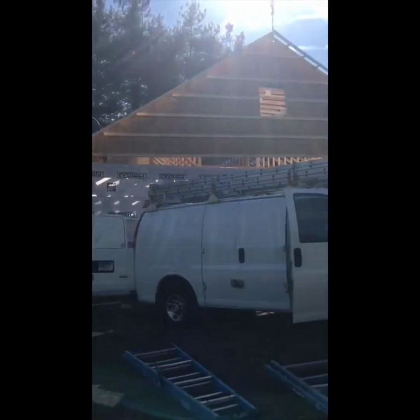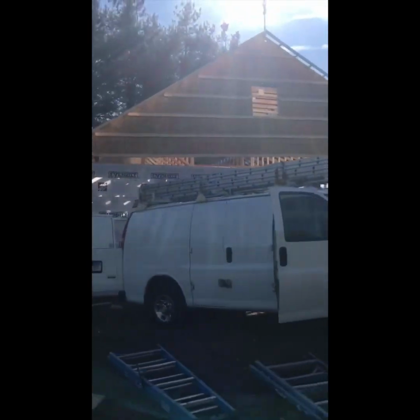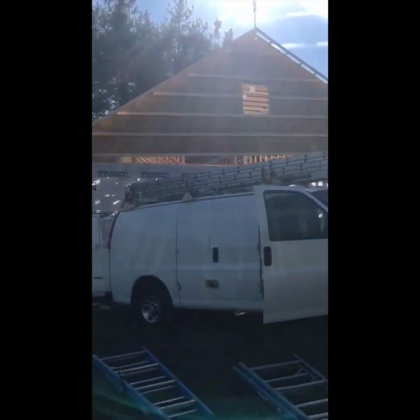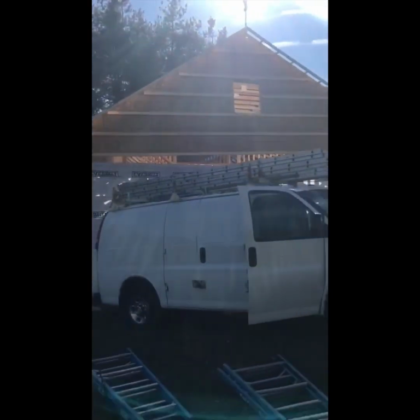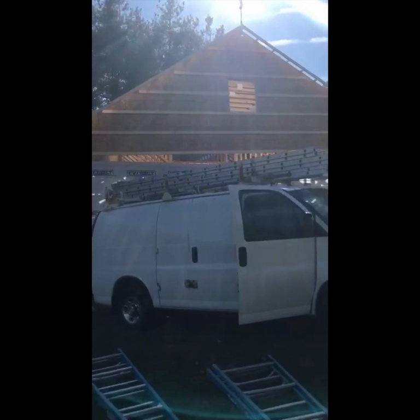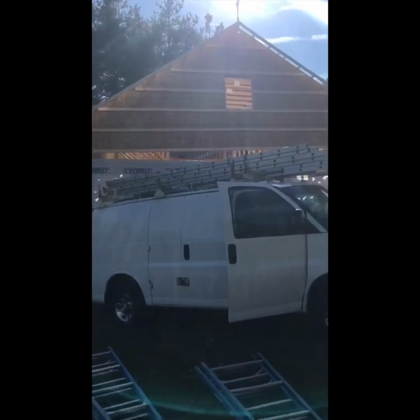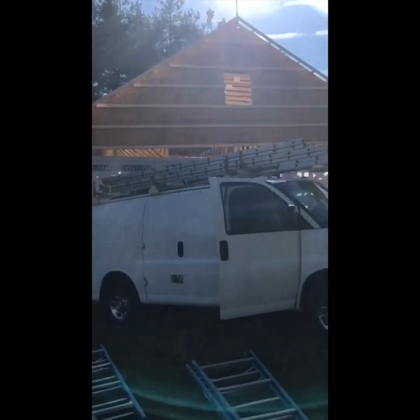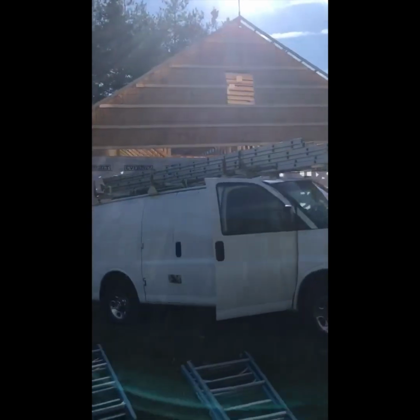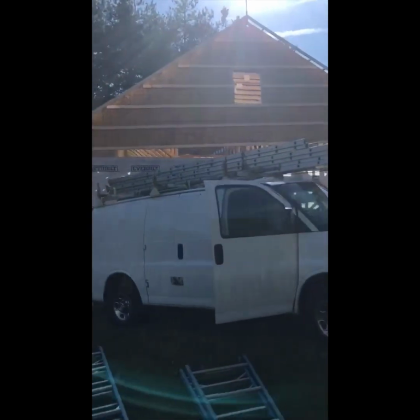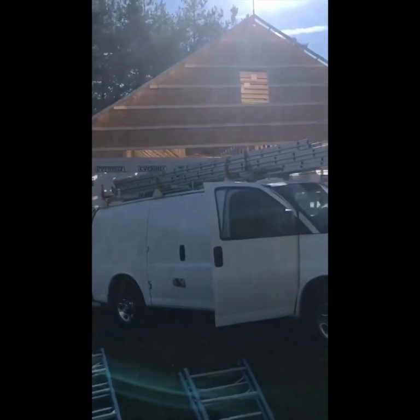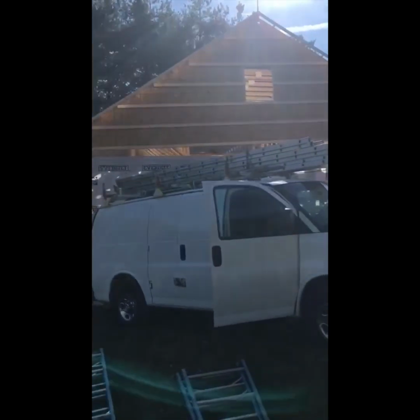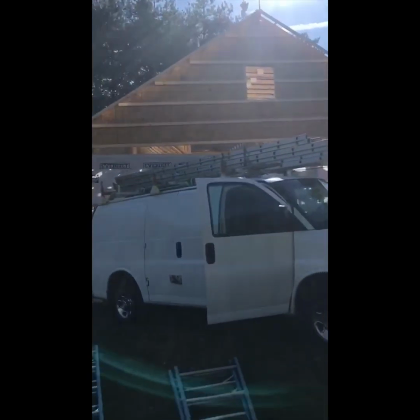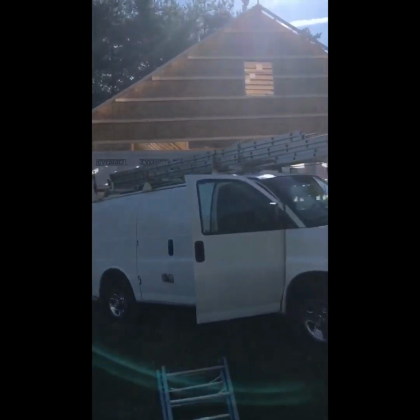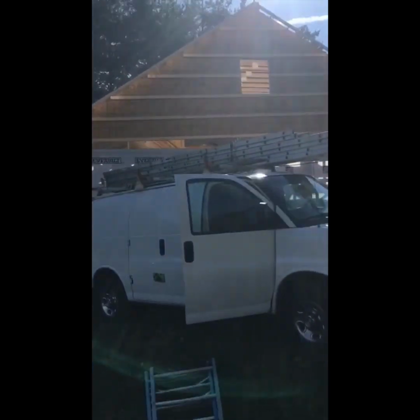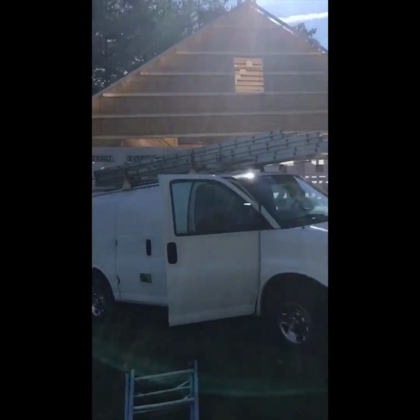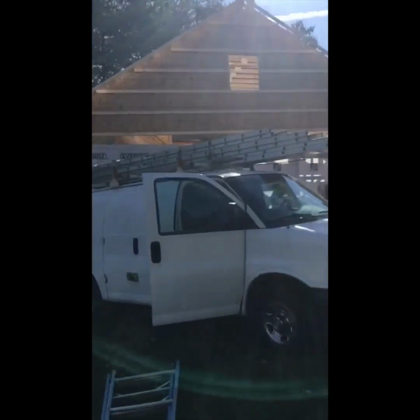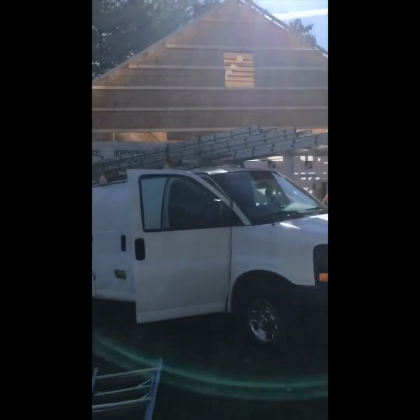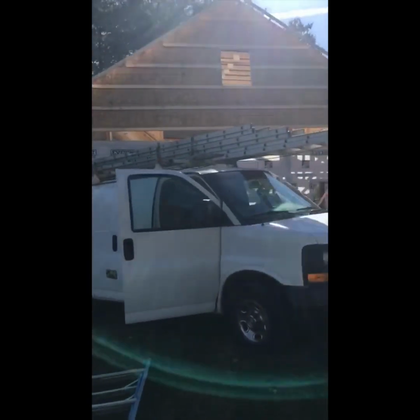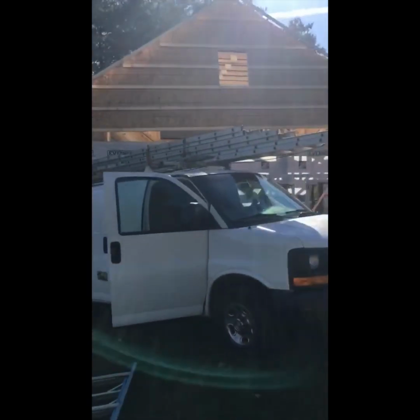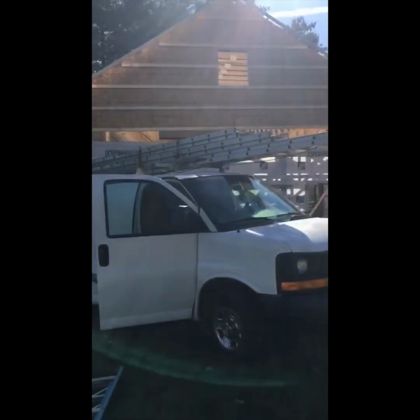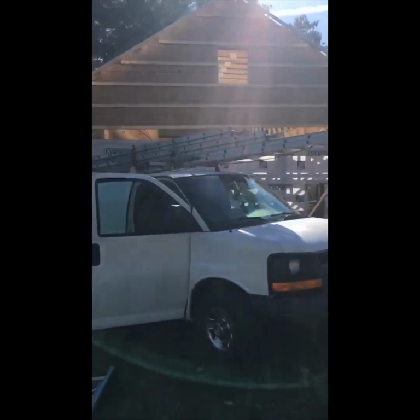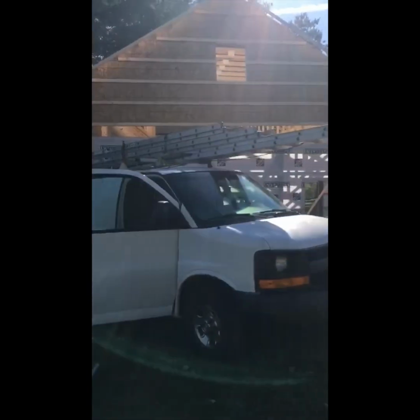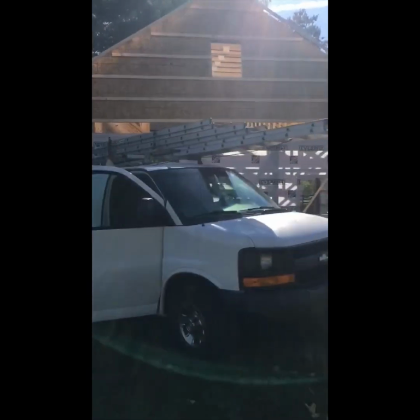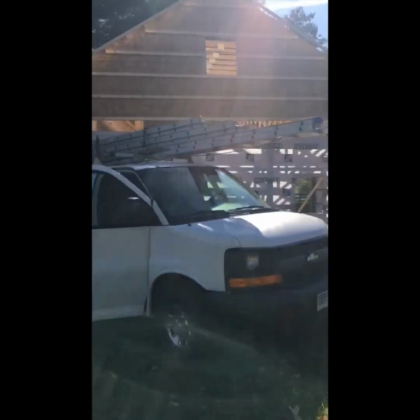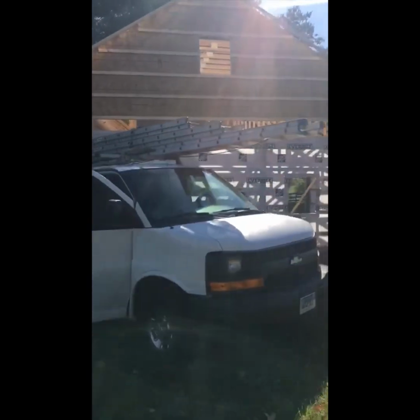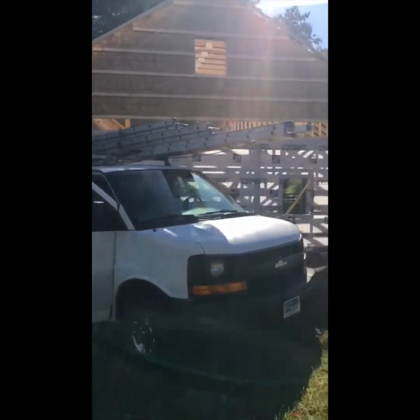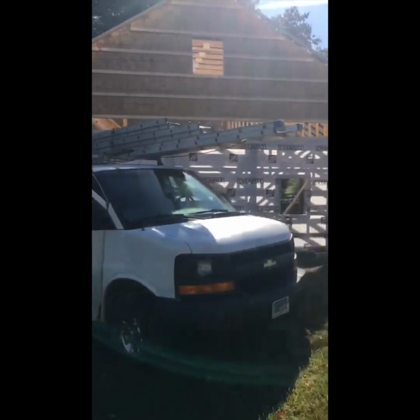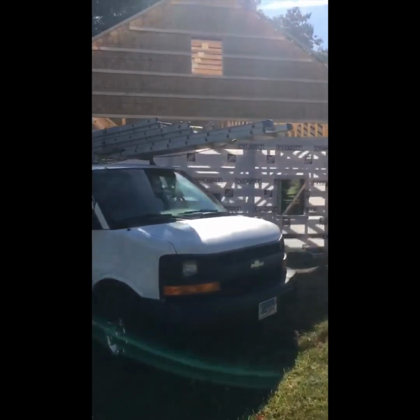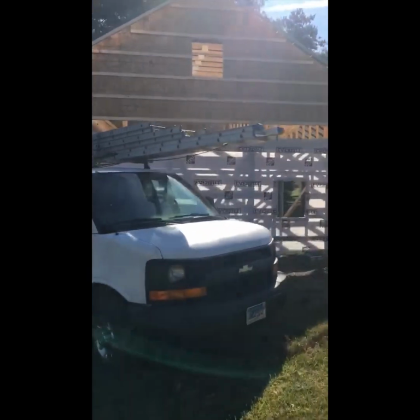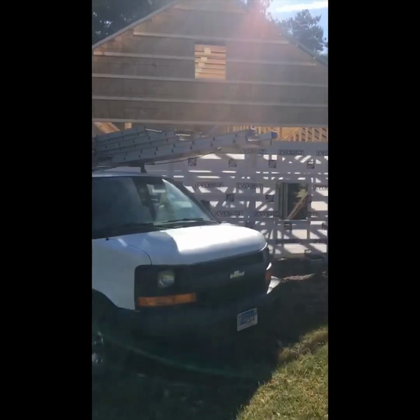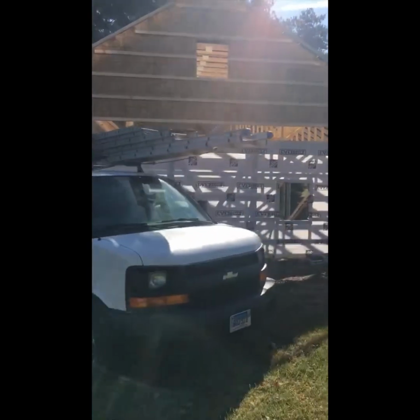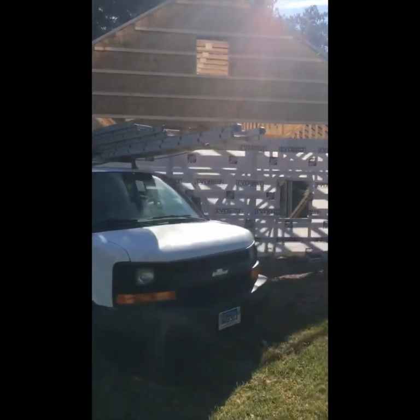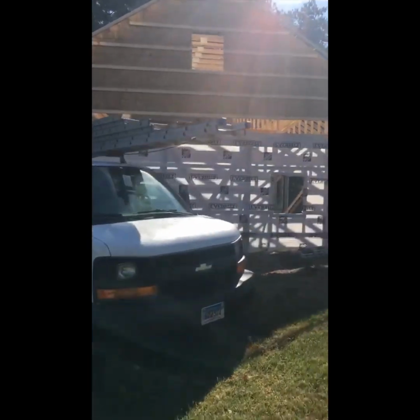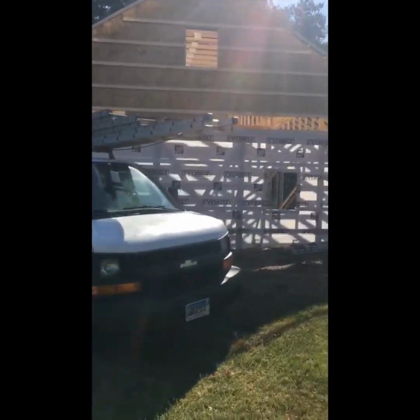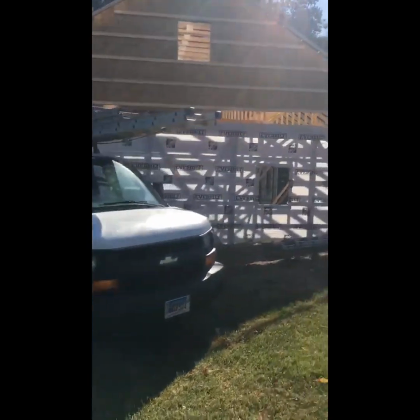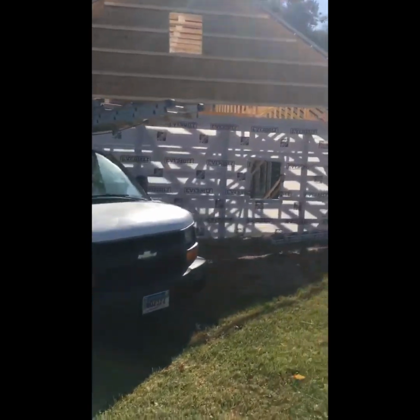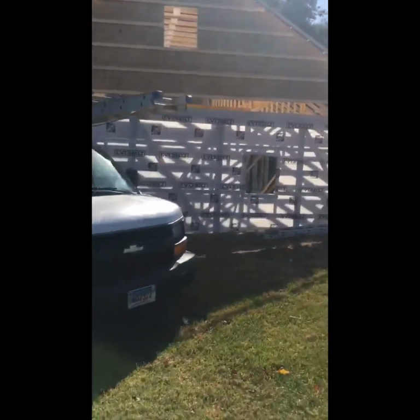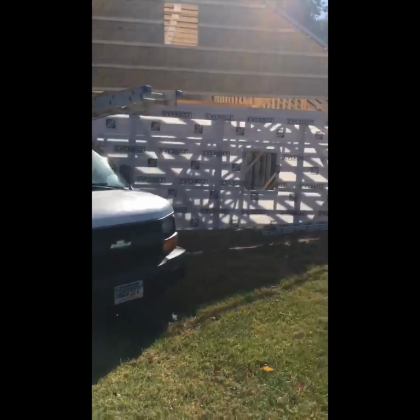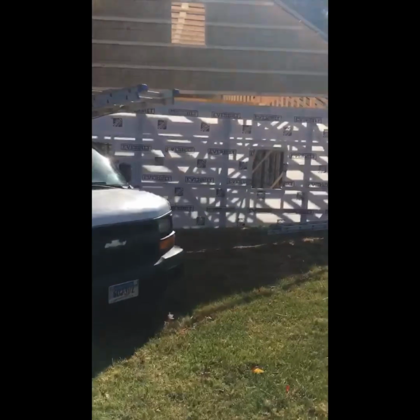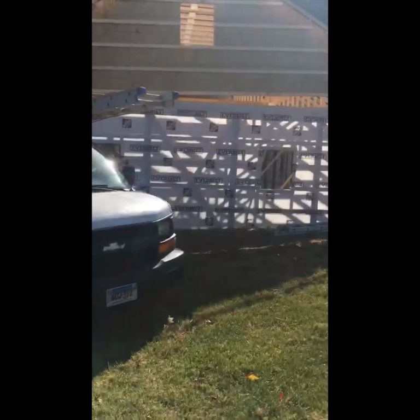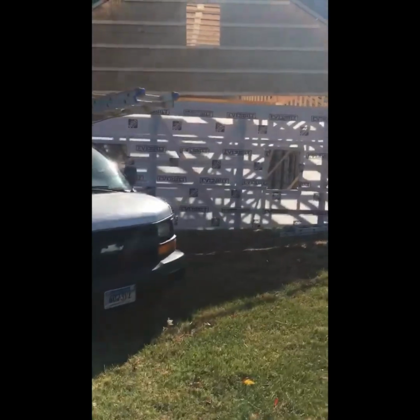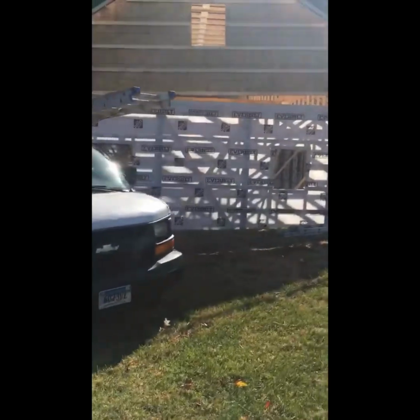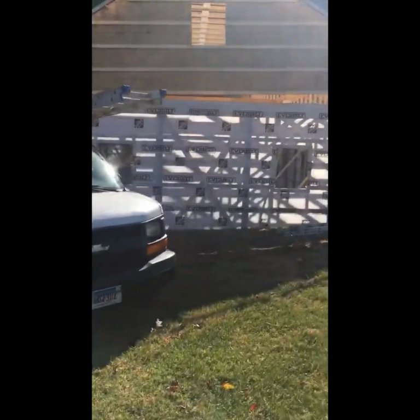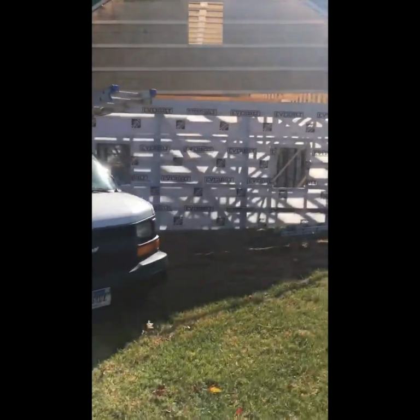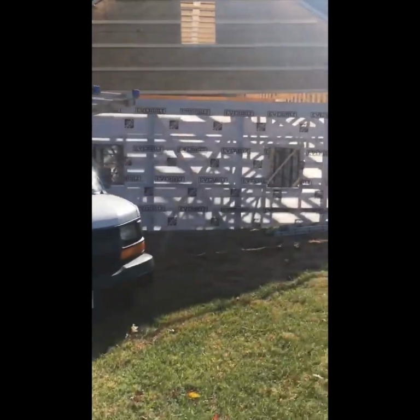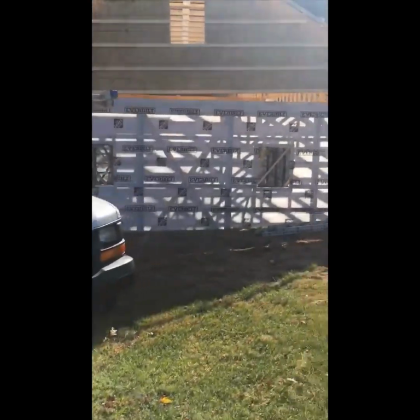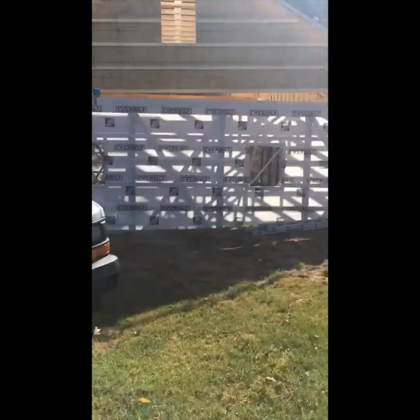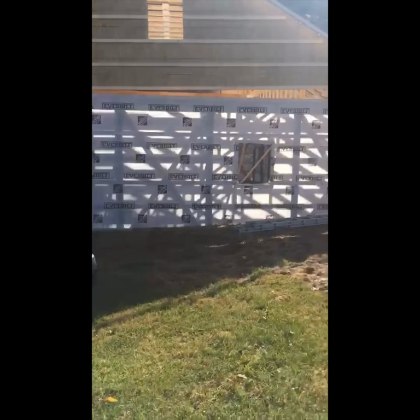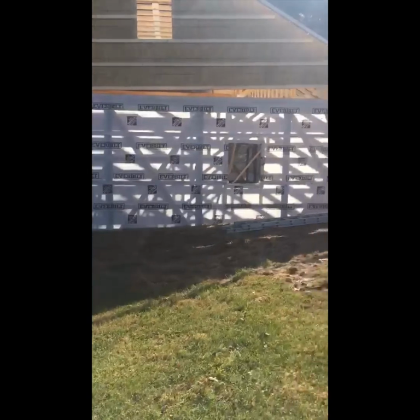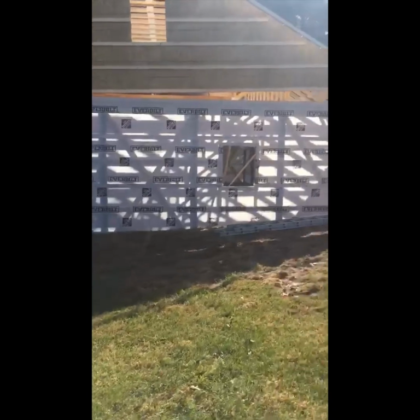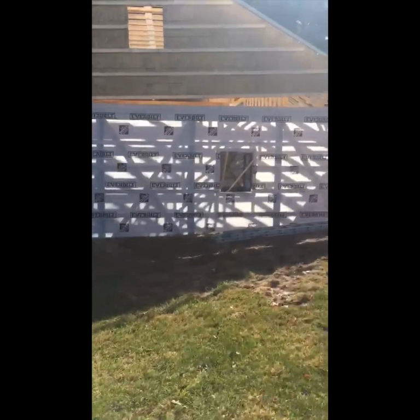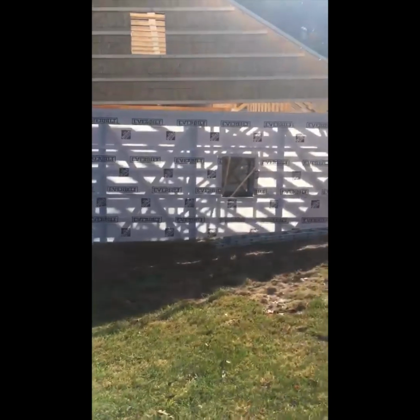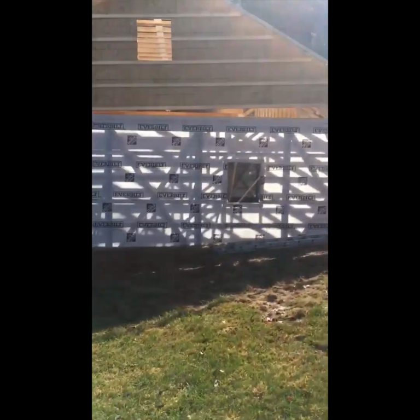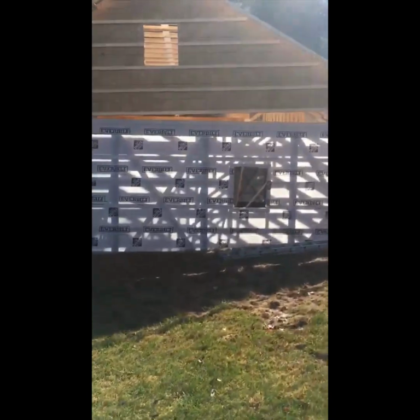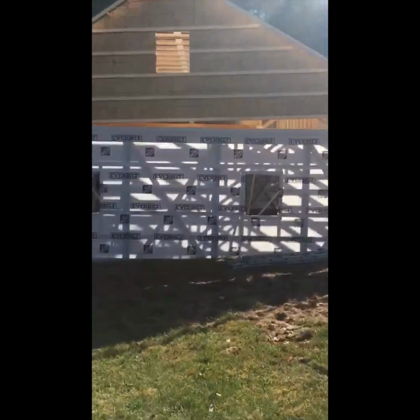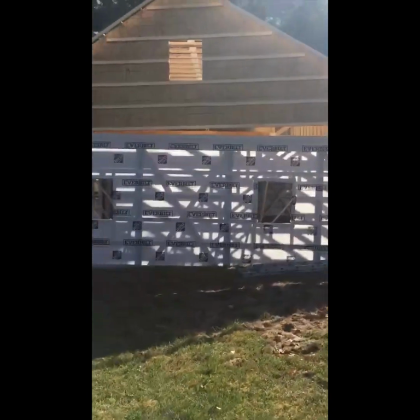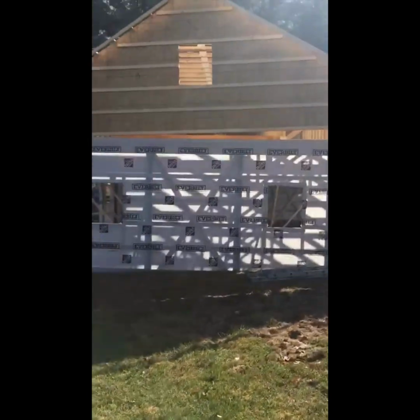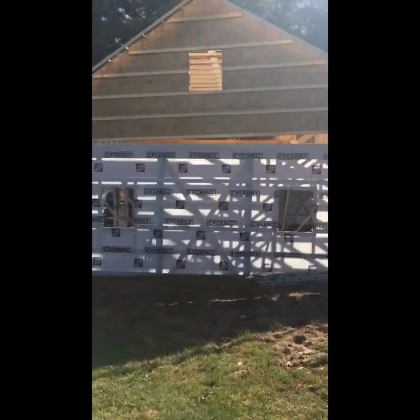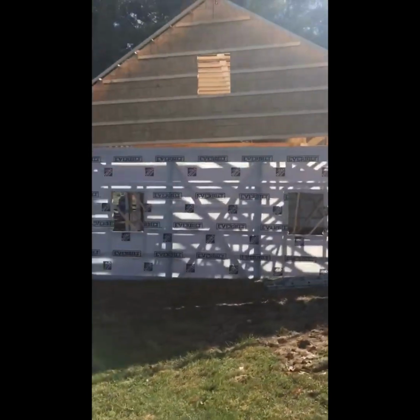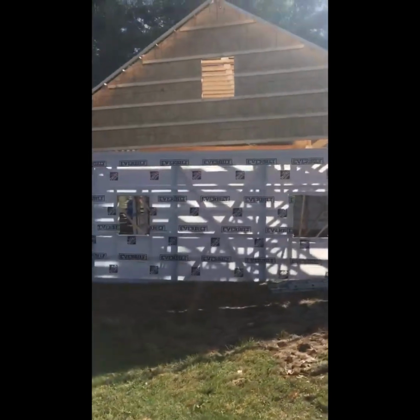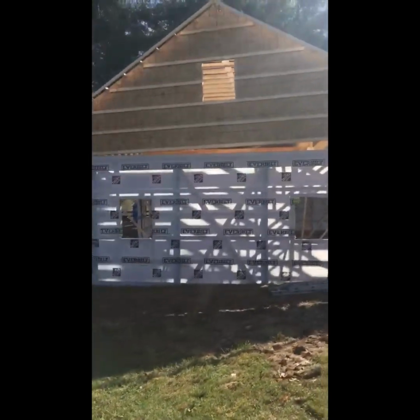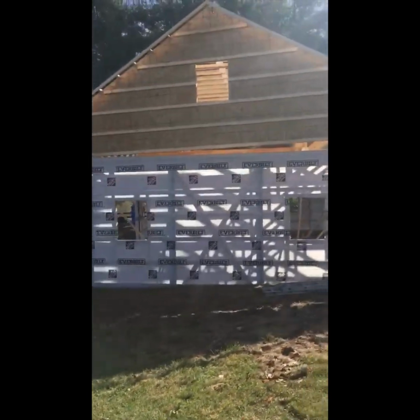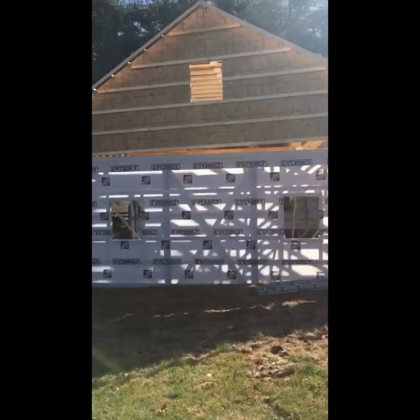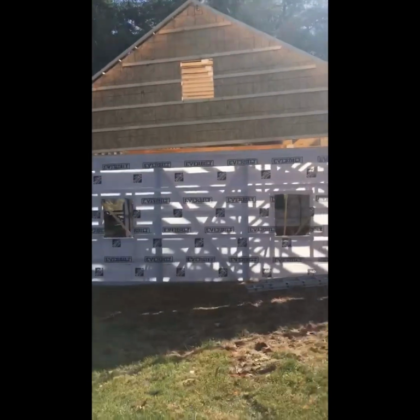It would probably take 10 guys to muscle that thing up there. With a crane, it's pretty simple.